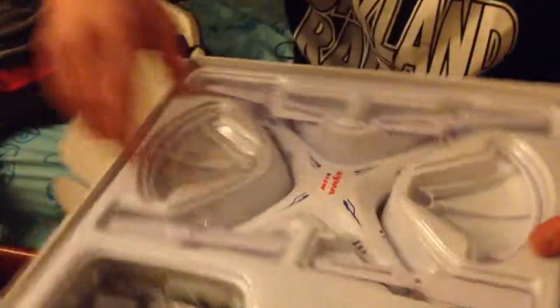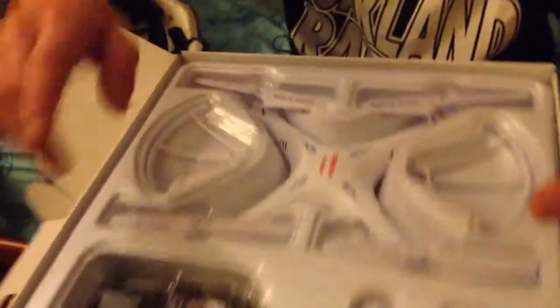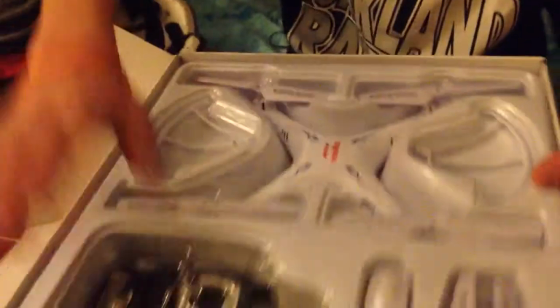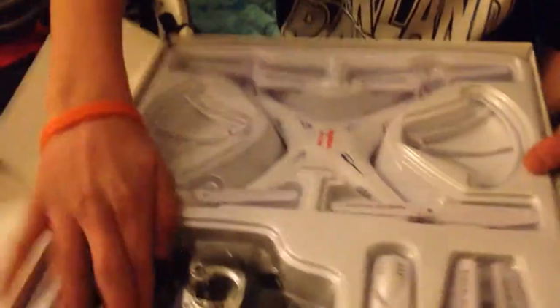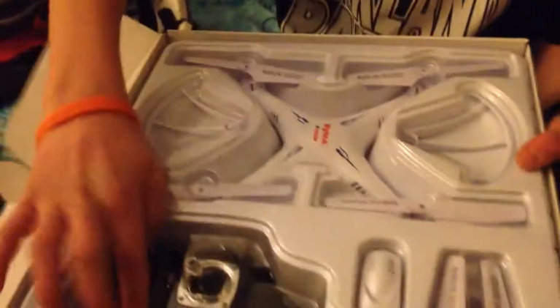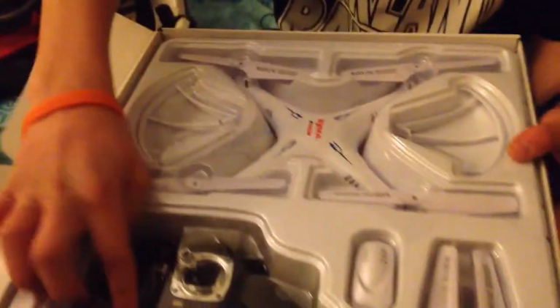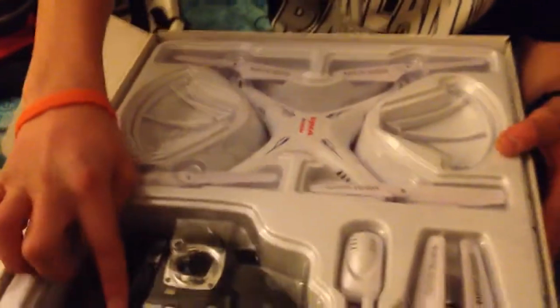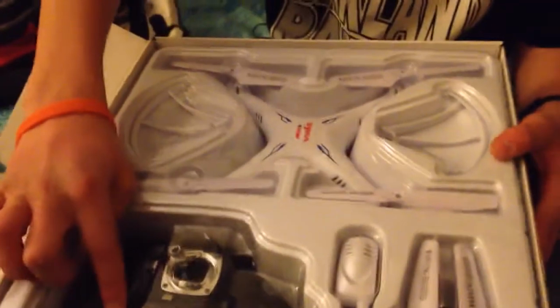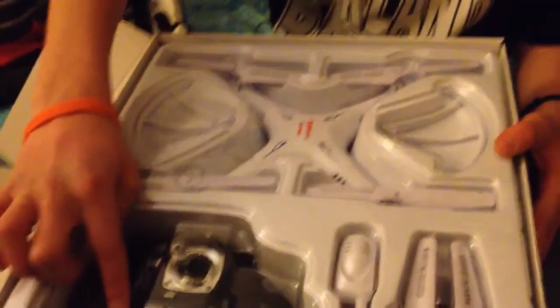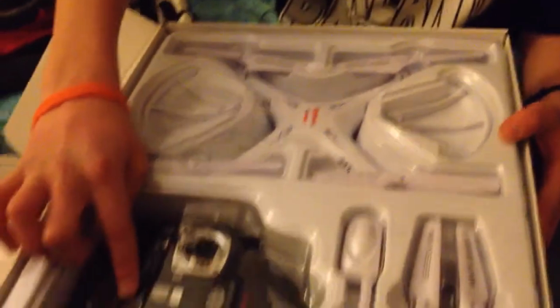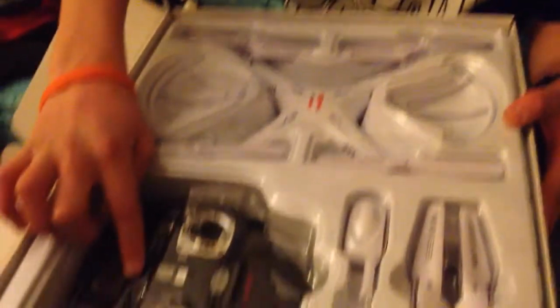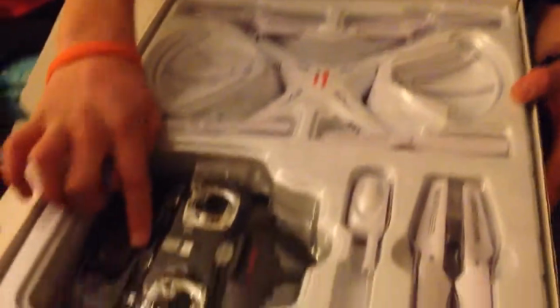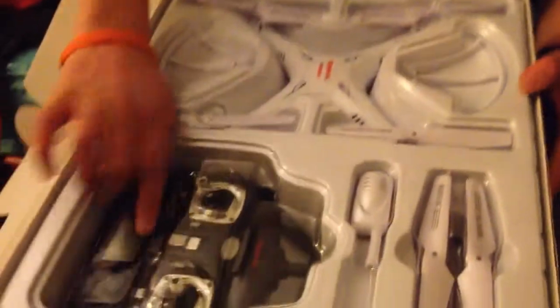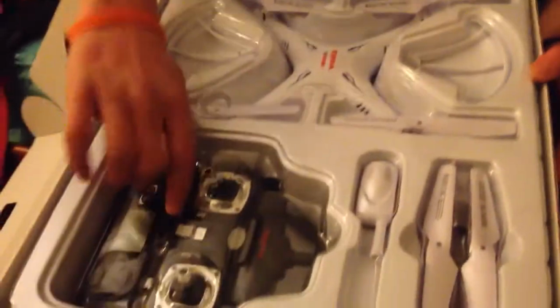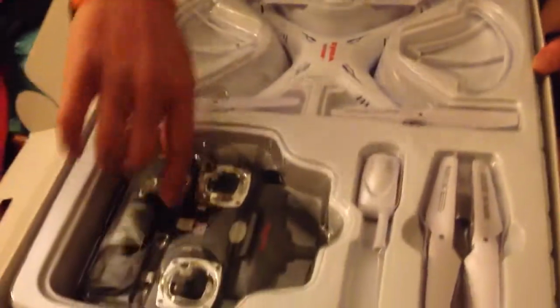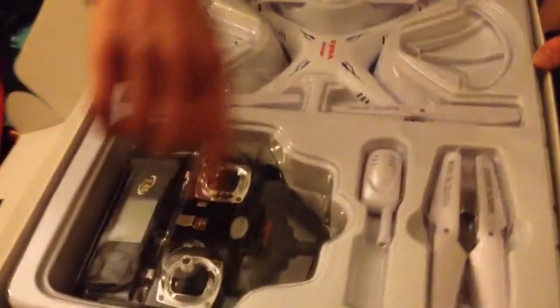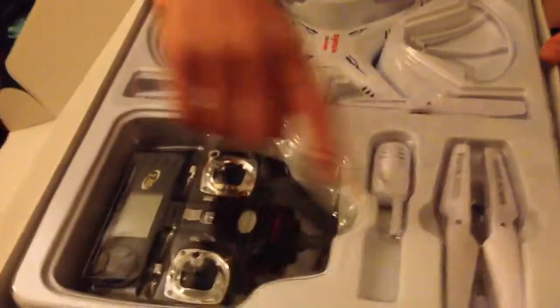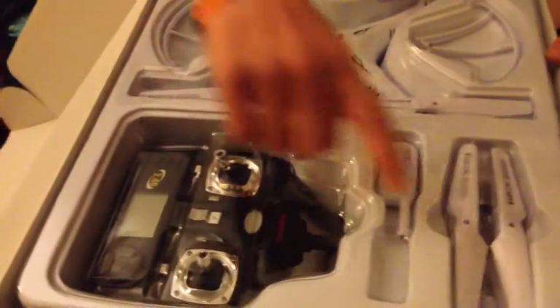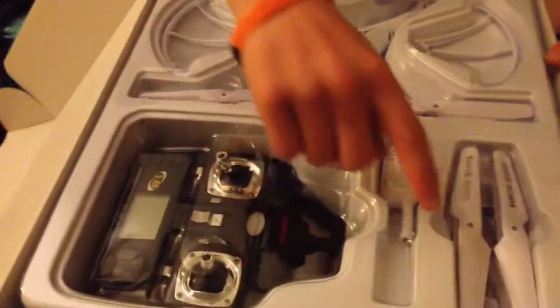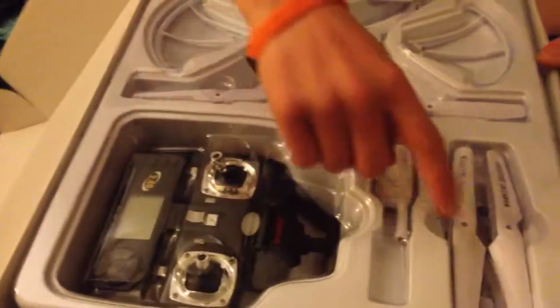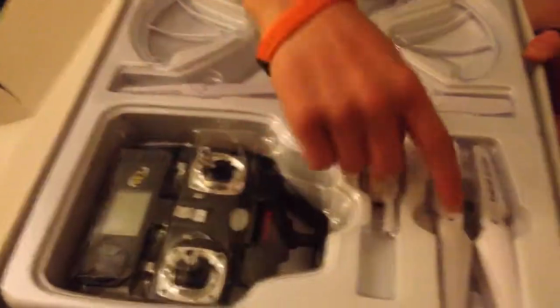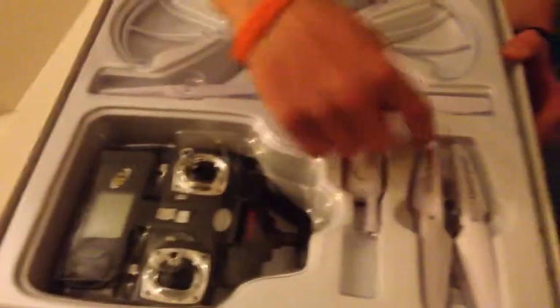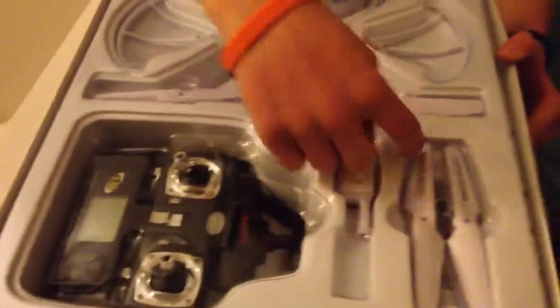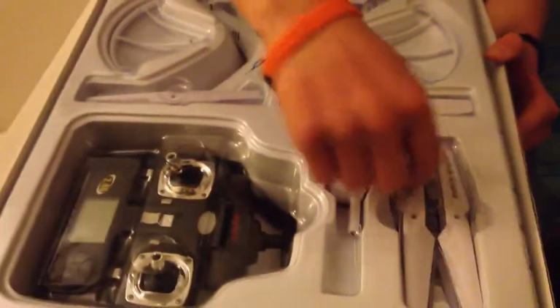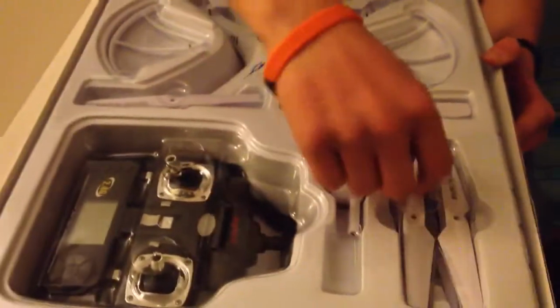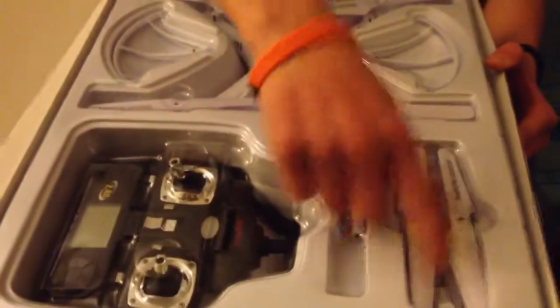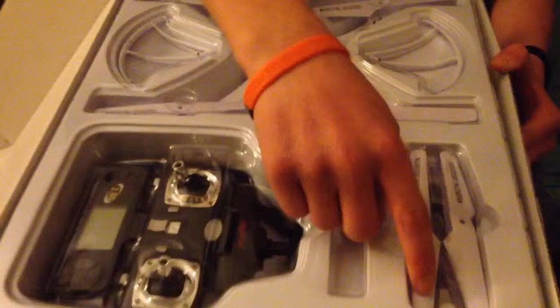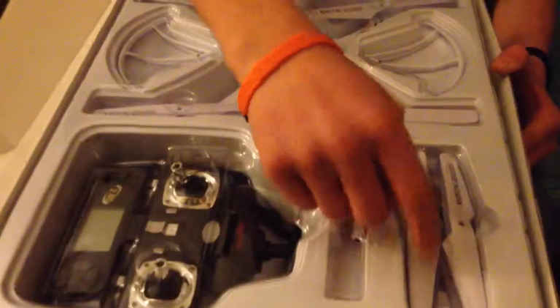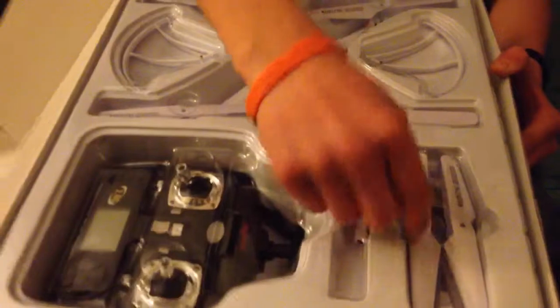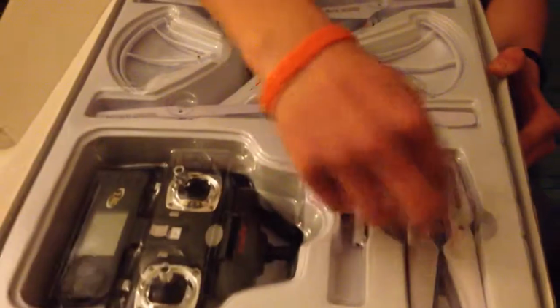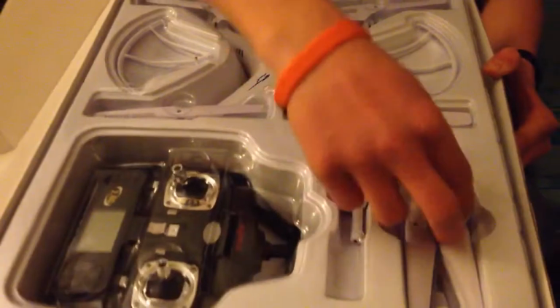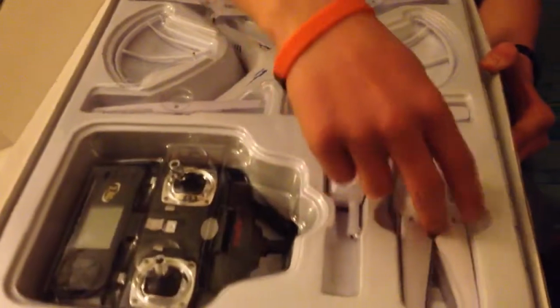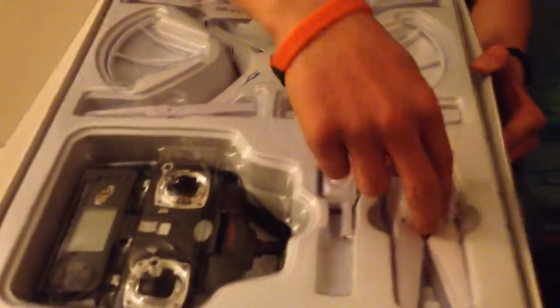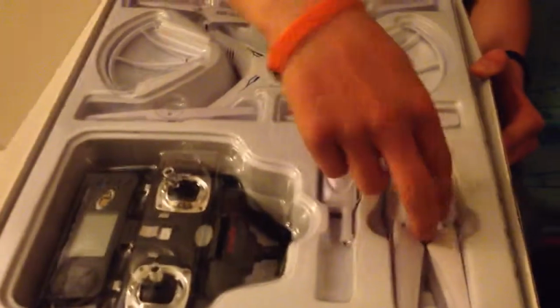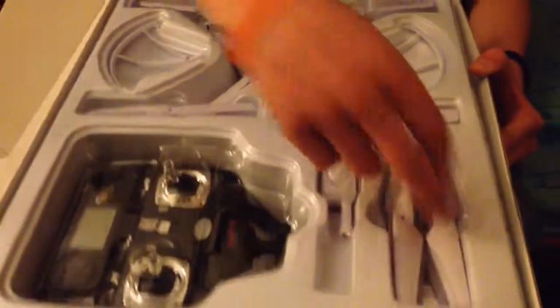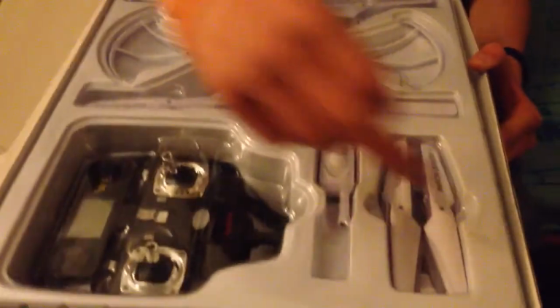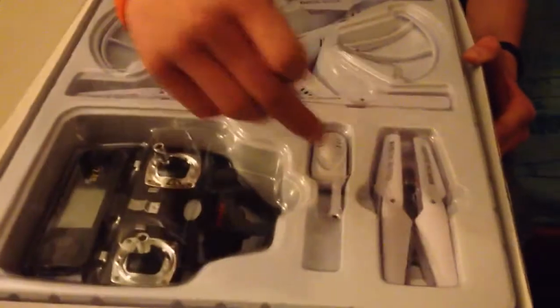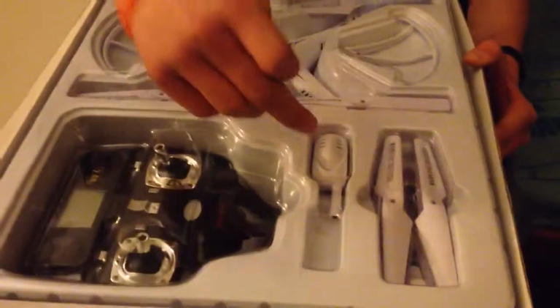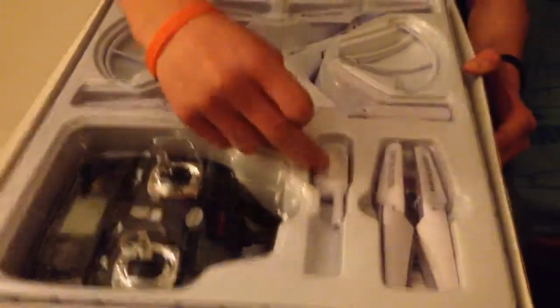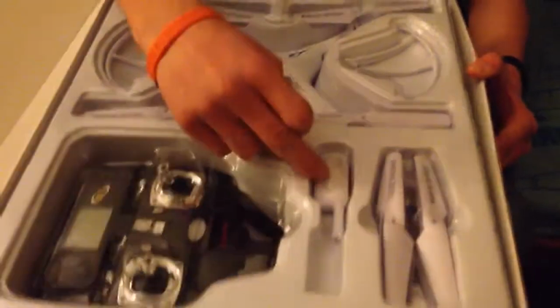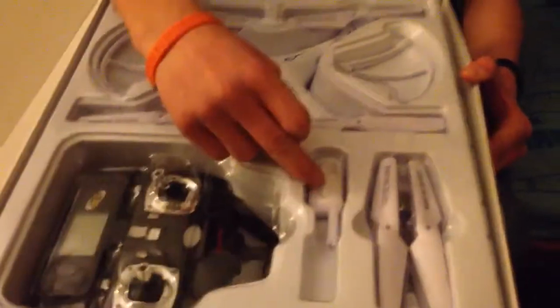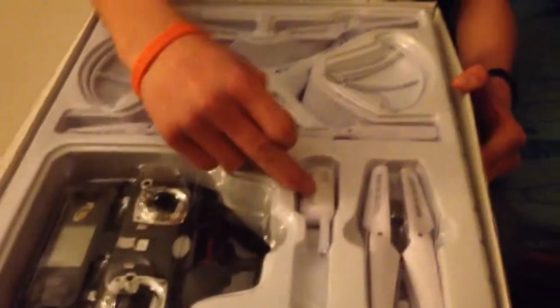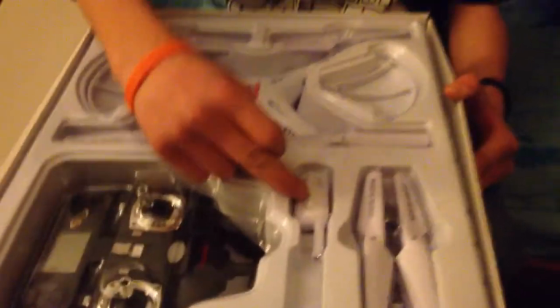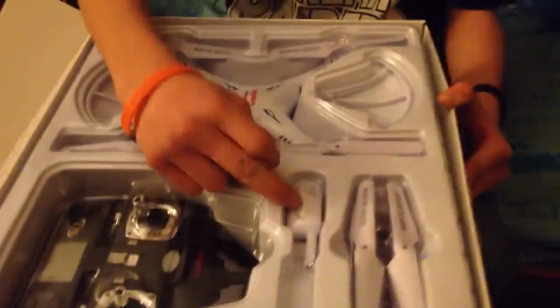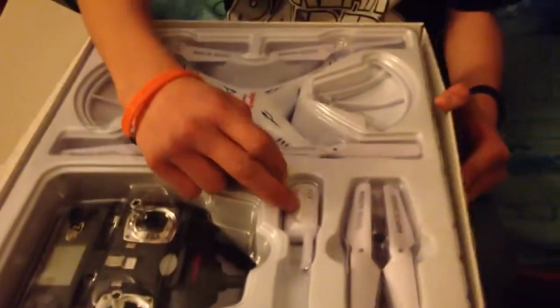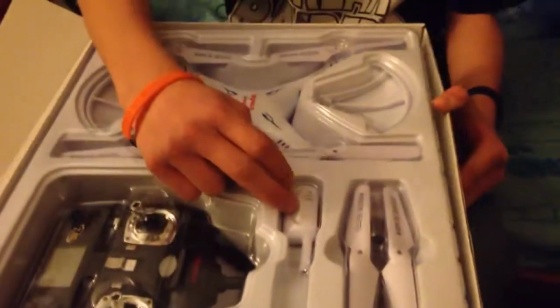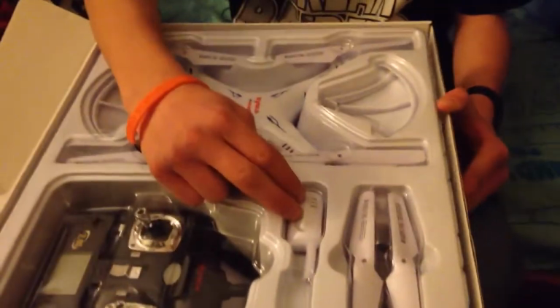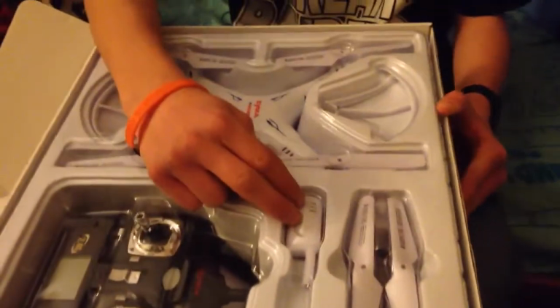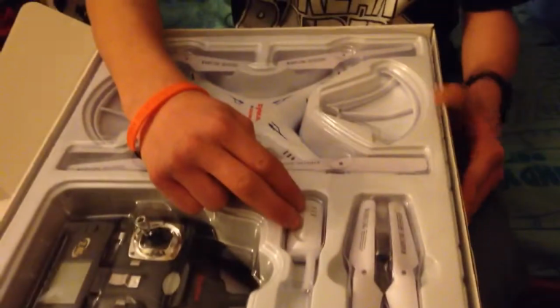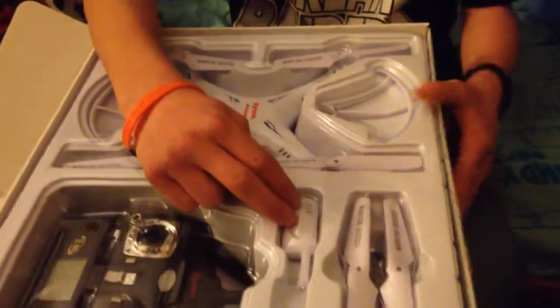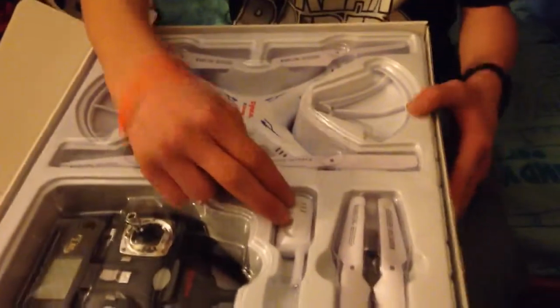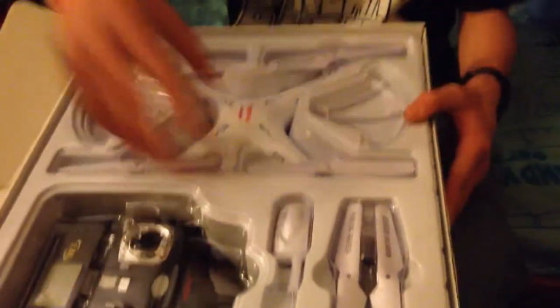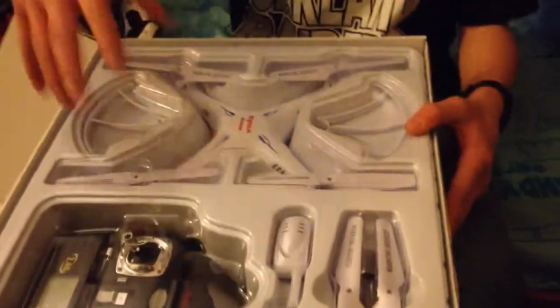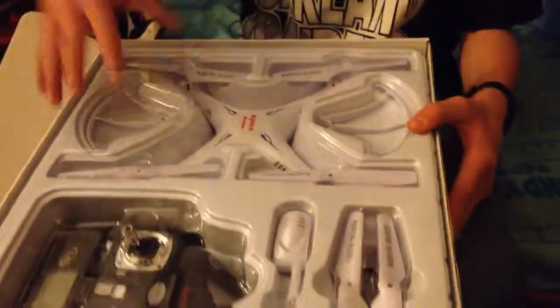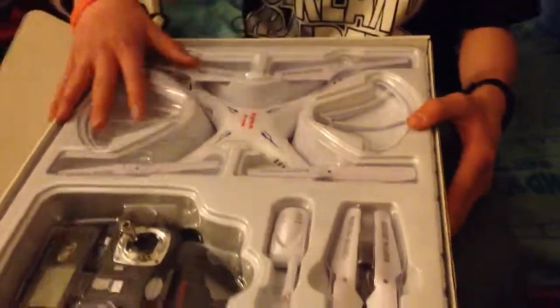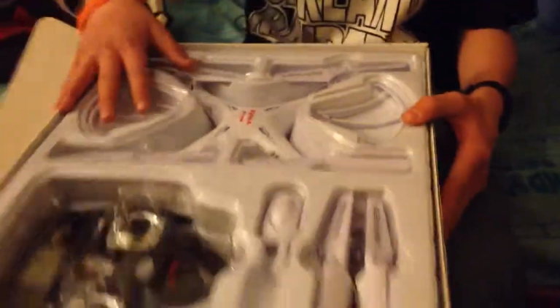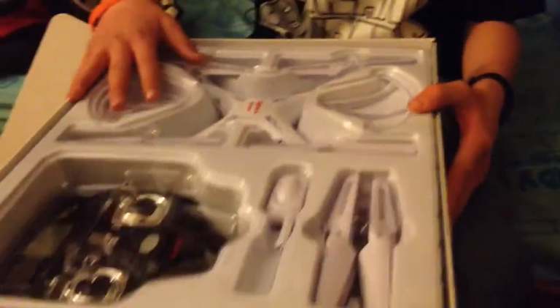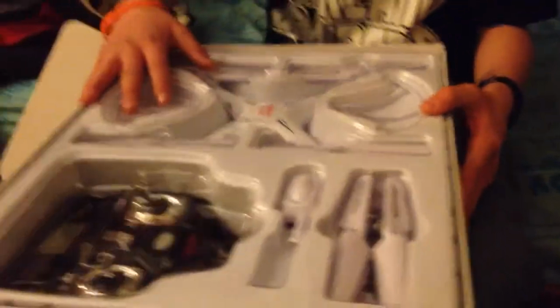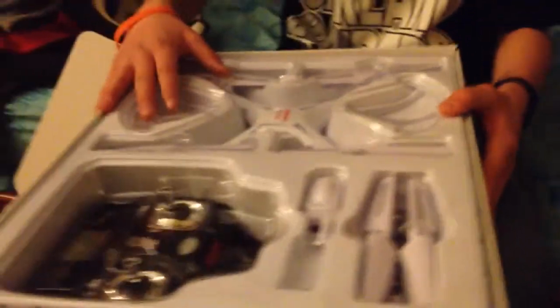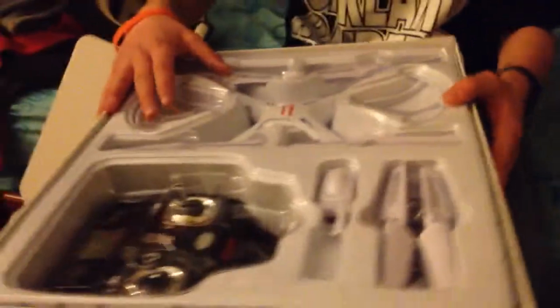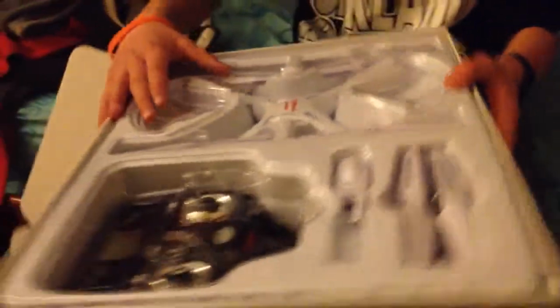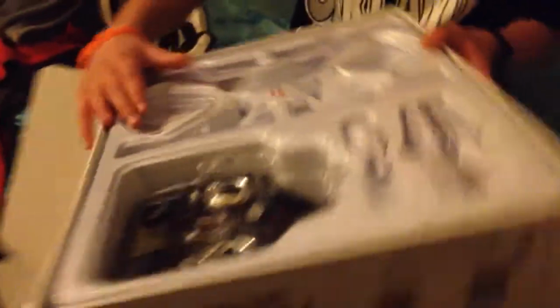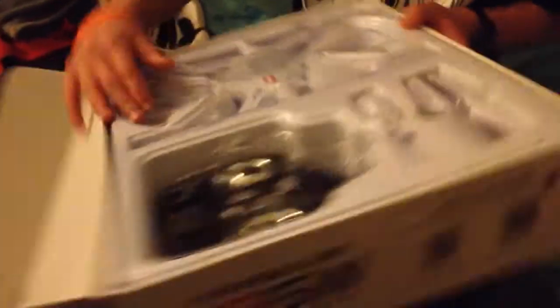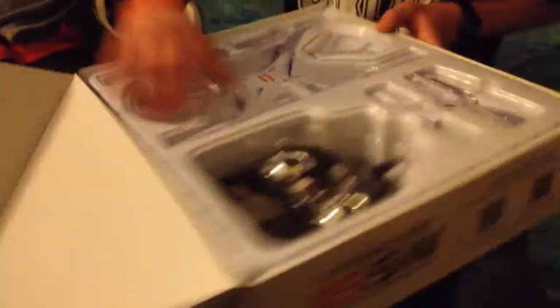So we got the controller here, we got the propellers, the mat, and we got the whole drone itself.